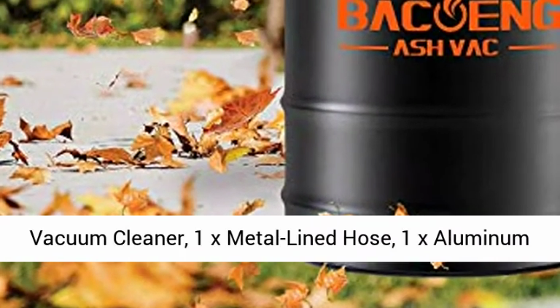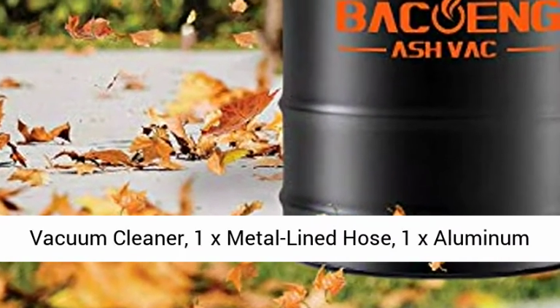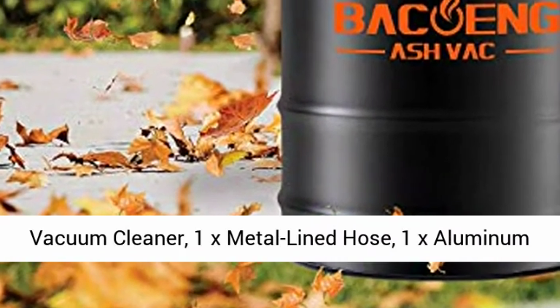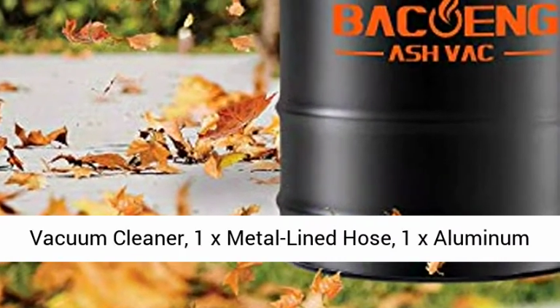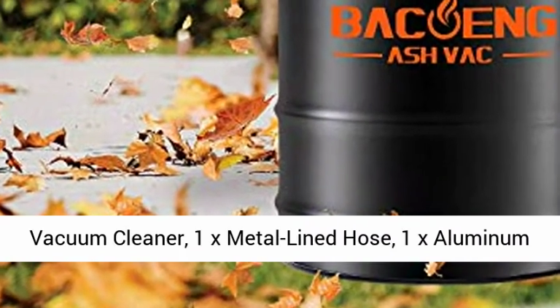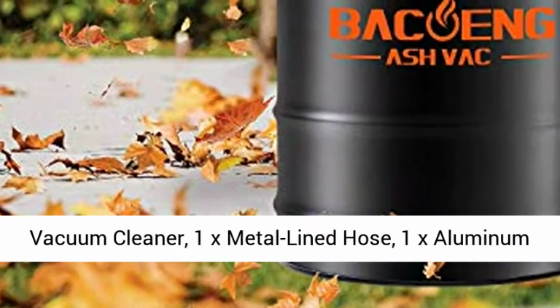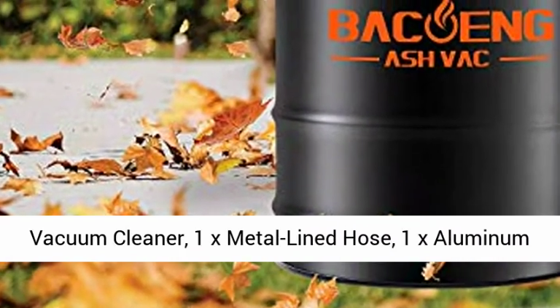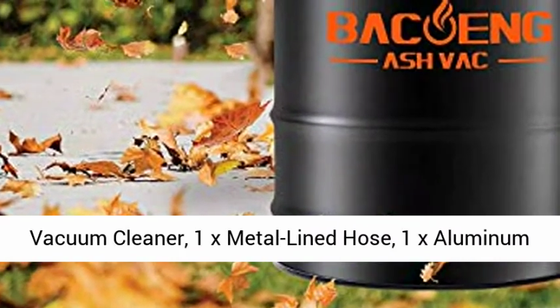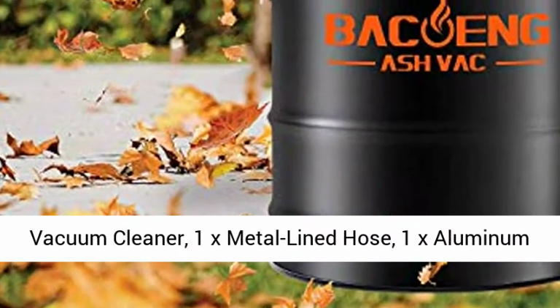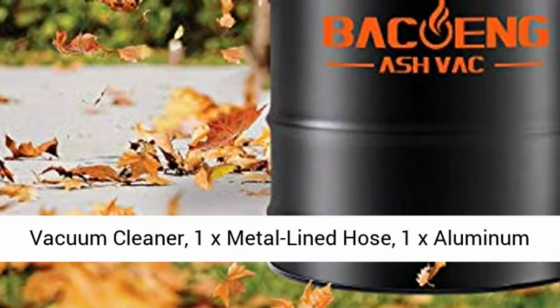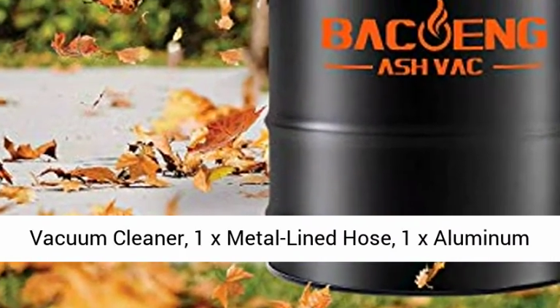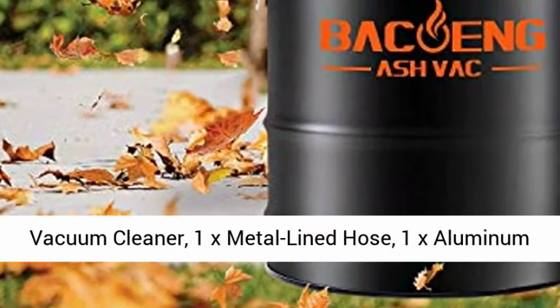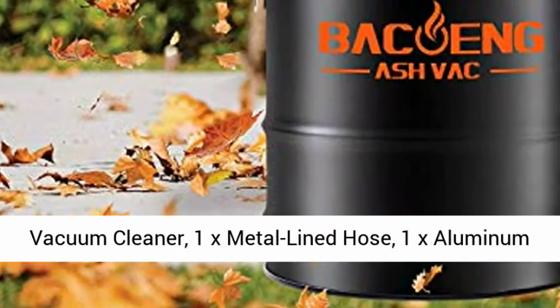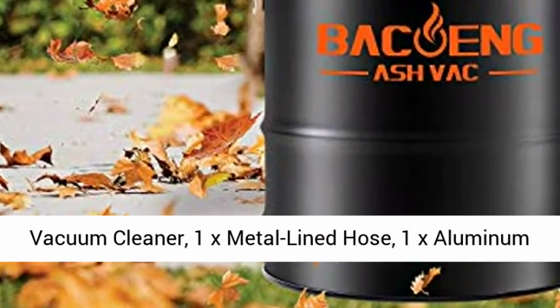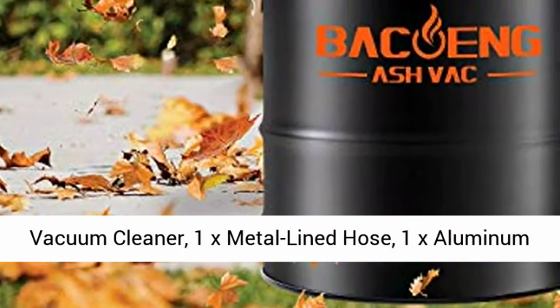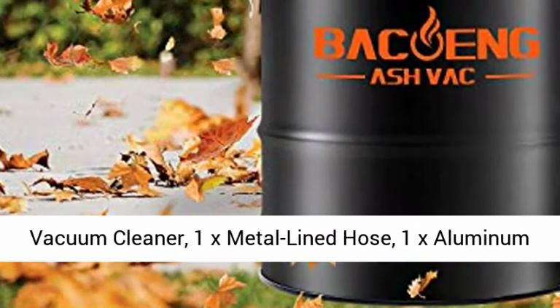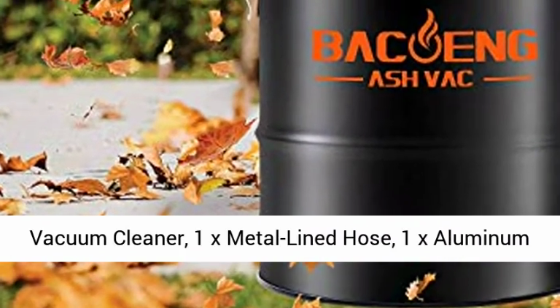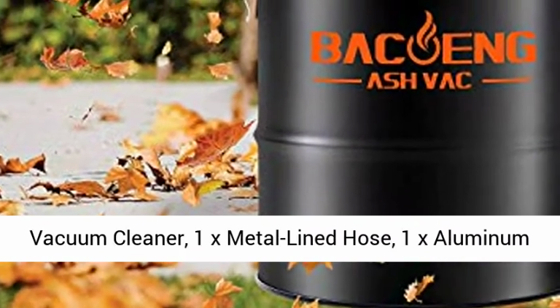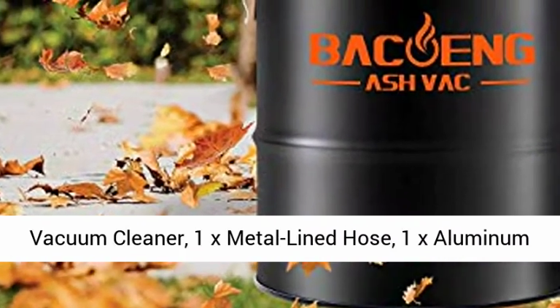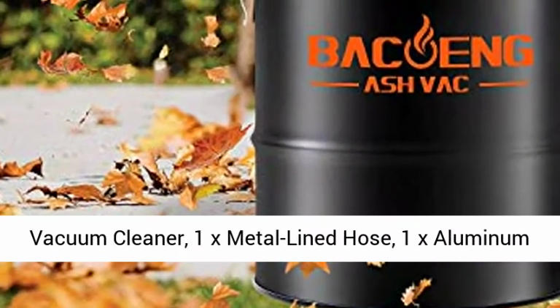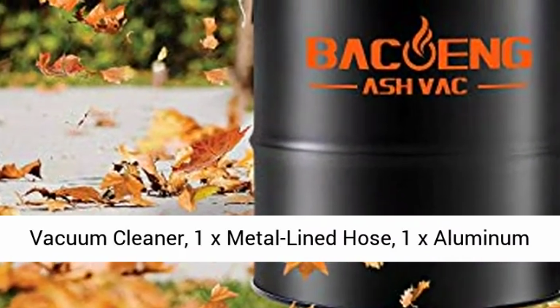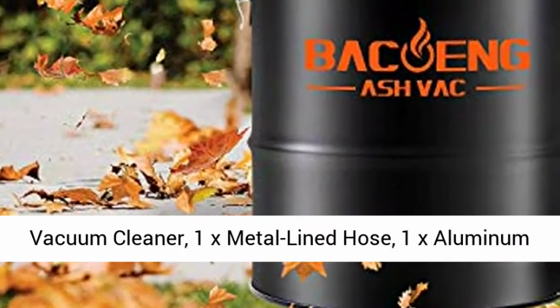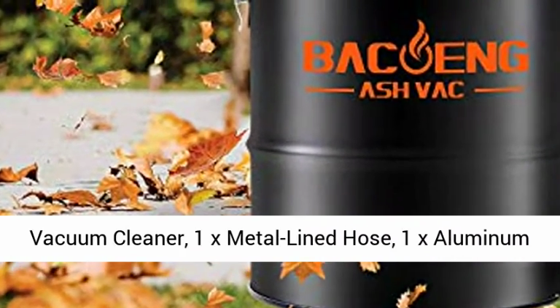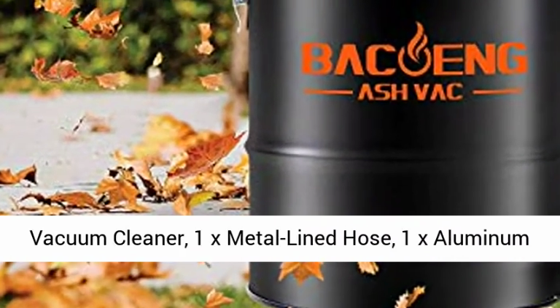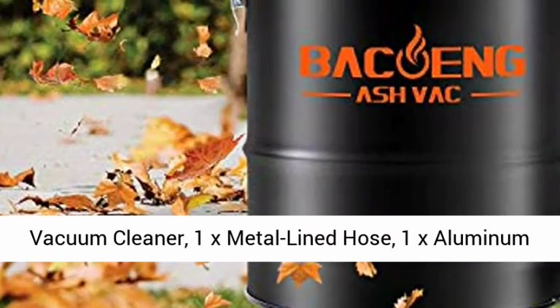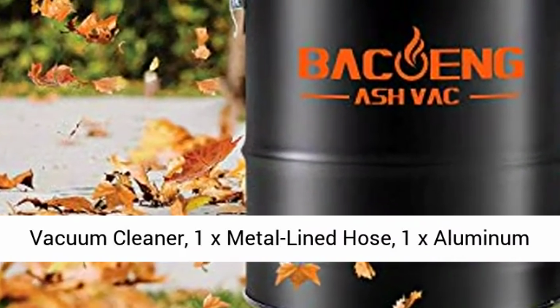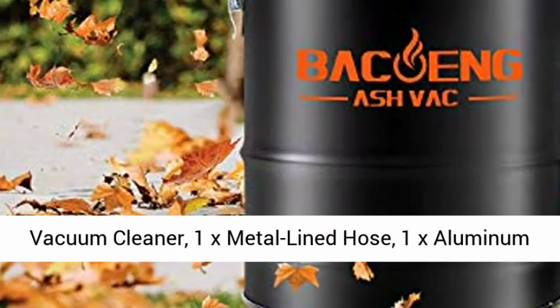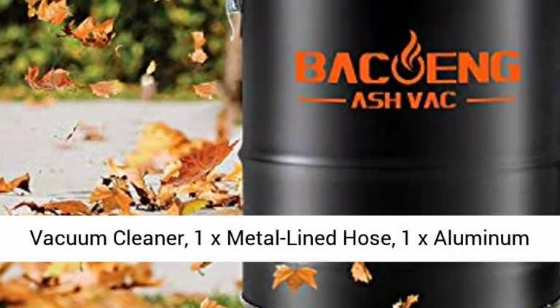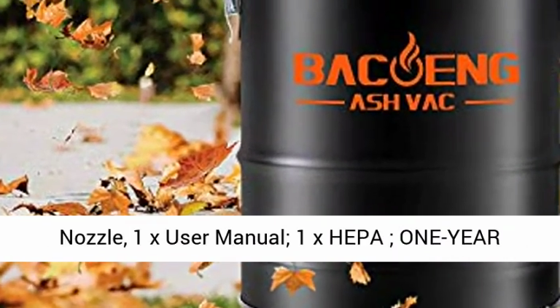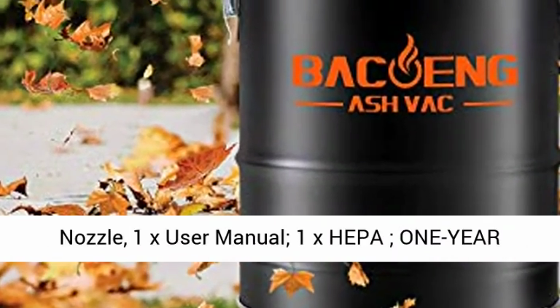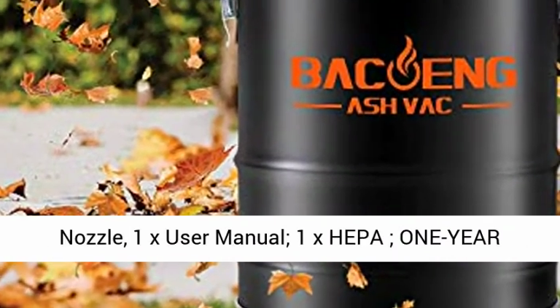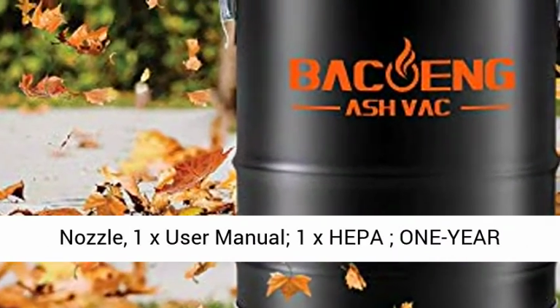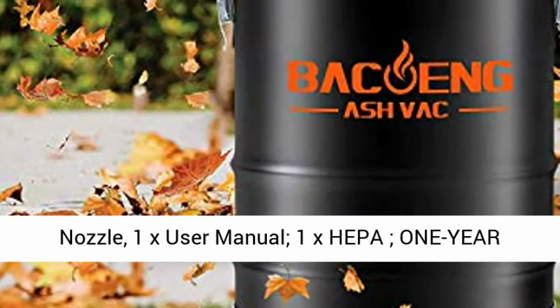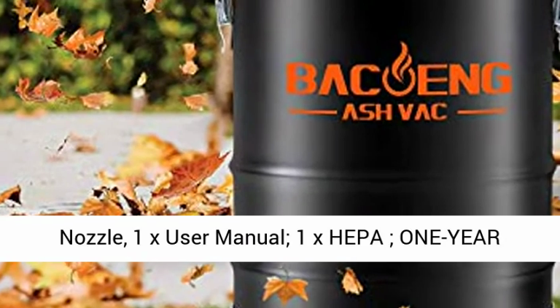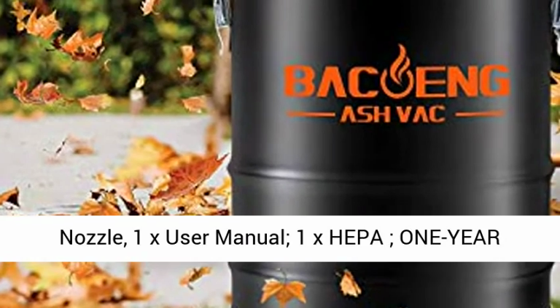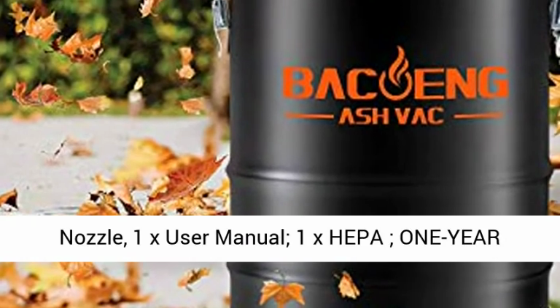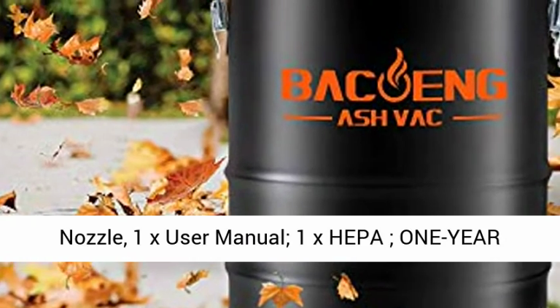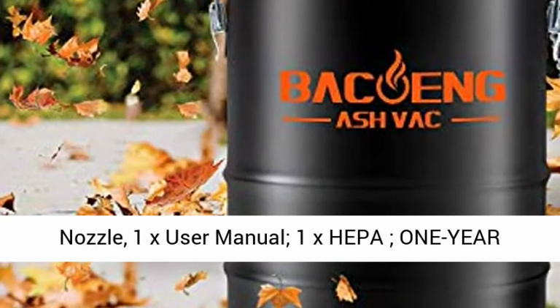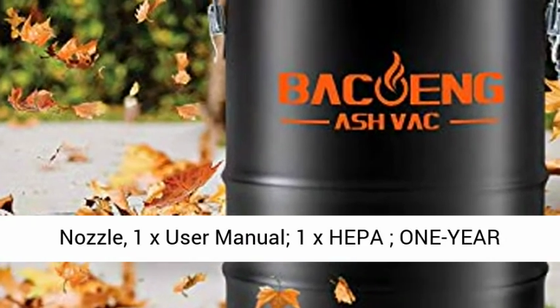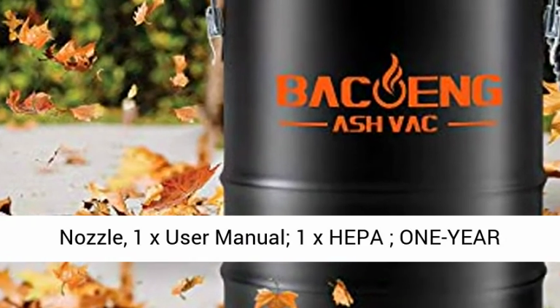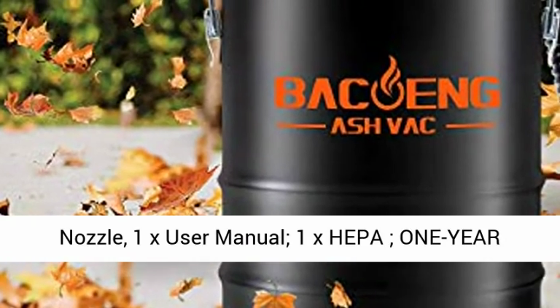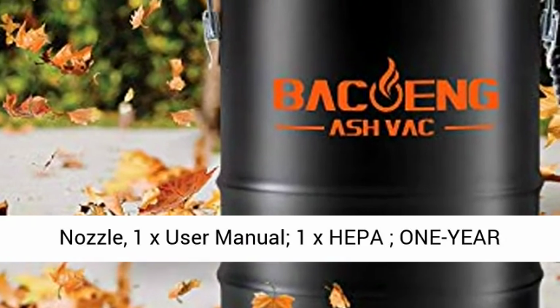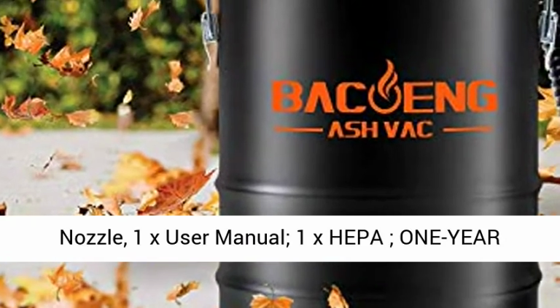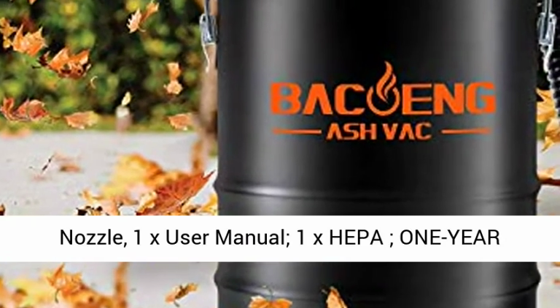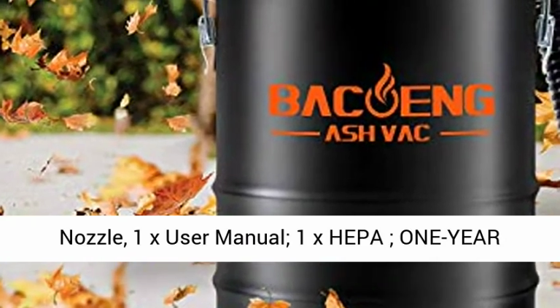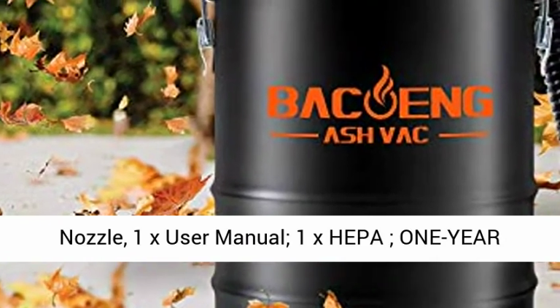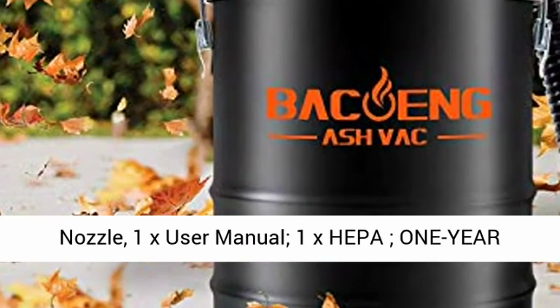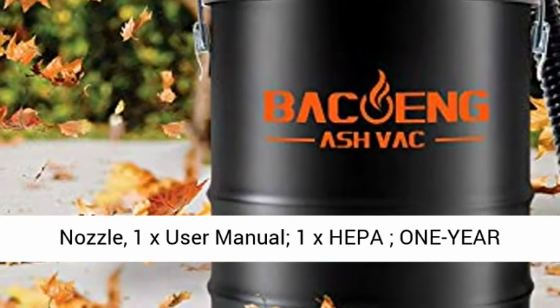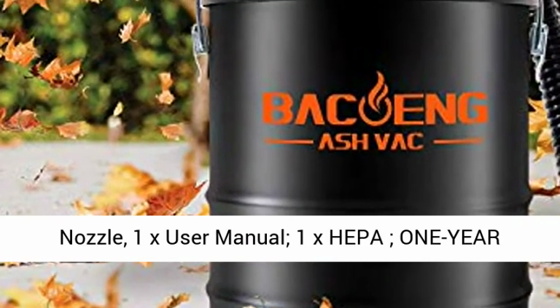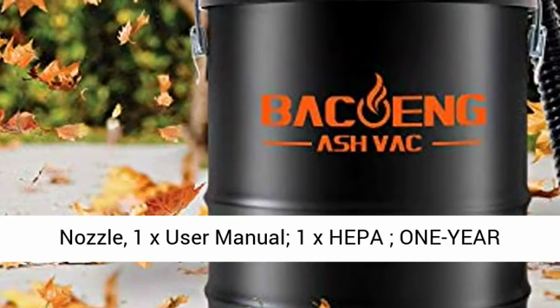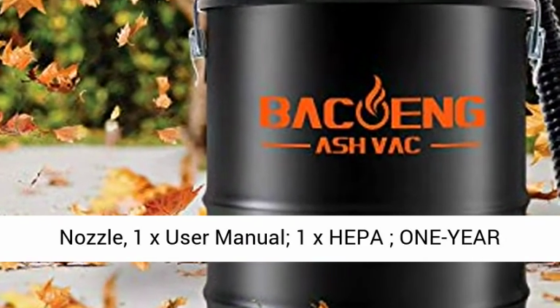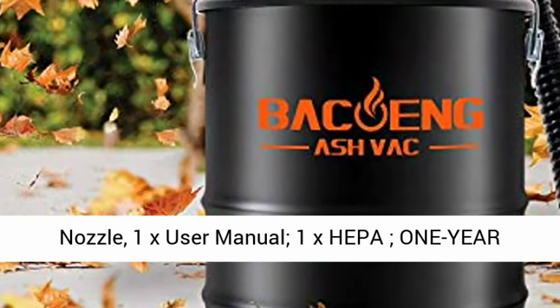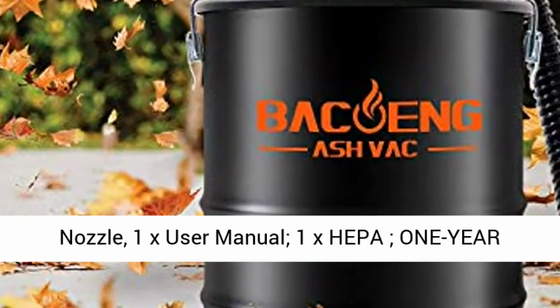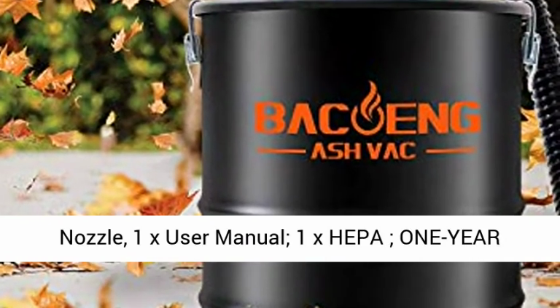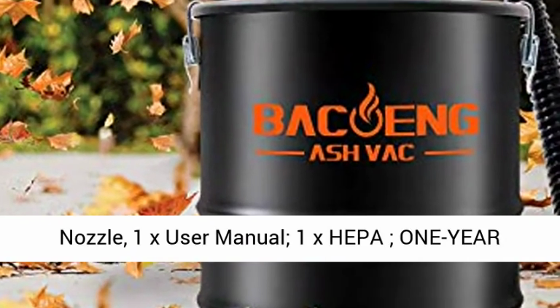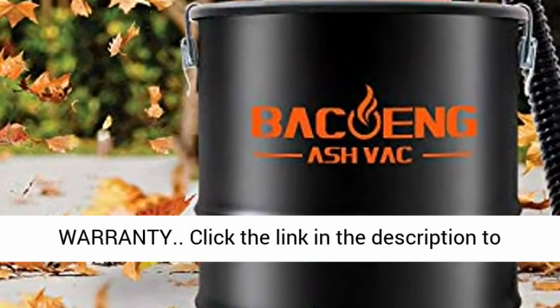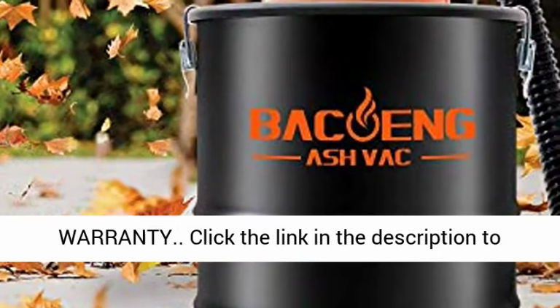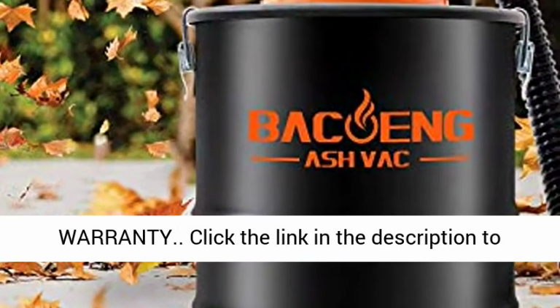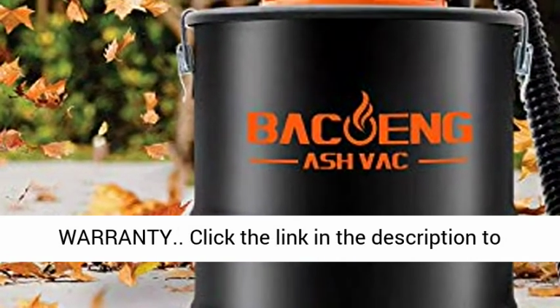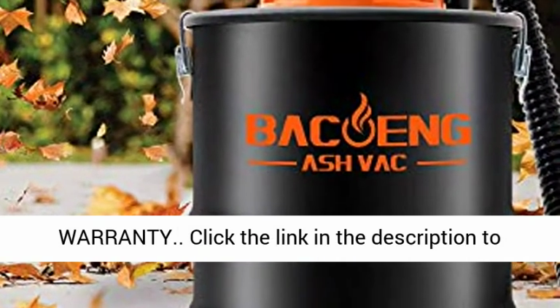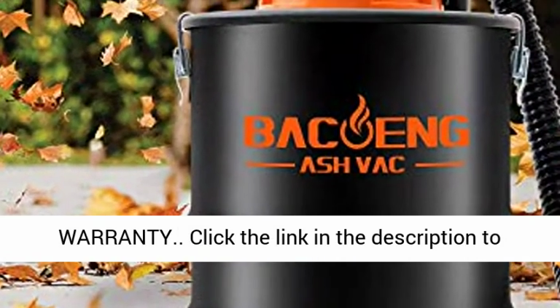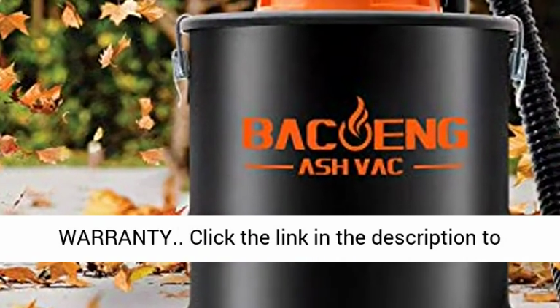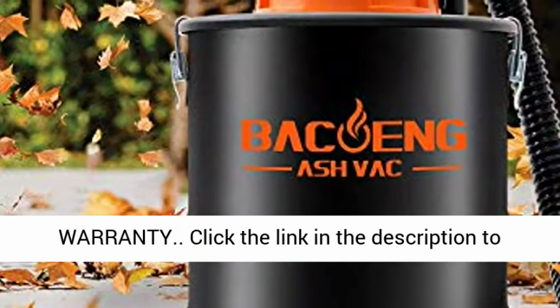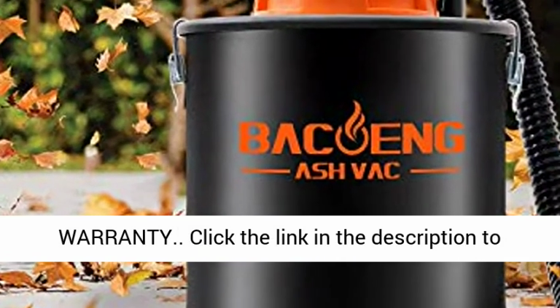Package includes: 1x VAASH 150L Ash Vacuum Cleaner, 1x Metal-Lined Hose, 1x Aluminum Nozzle, 1x User Manual, 1x HEPA filter. 1-Year Warranty.